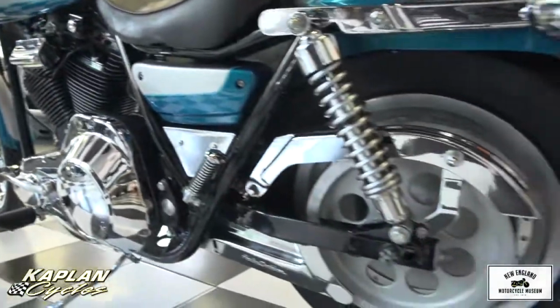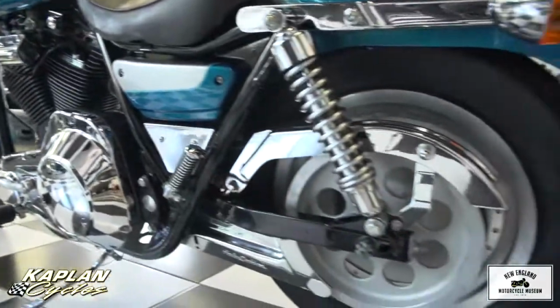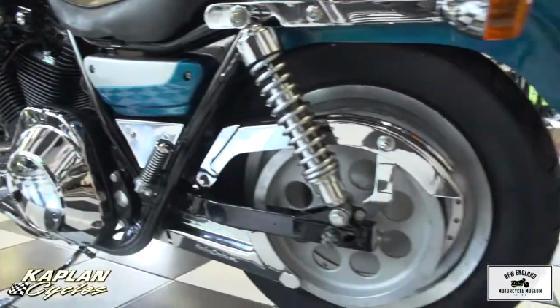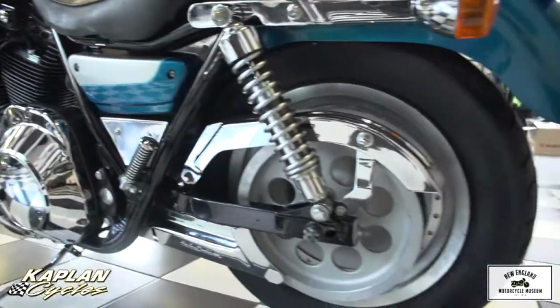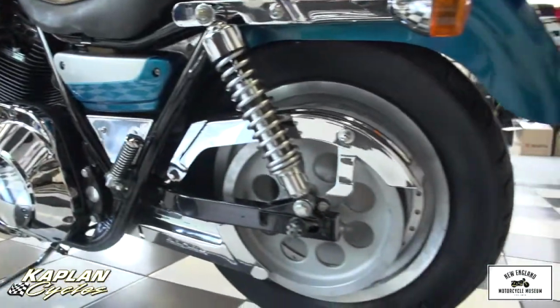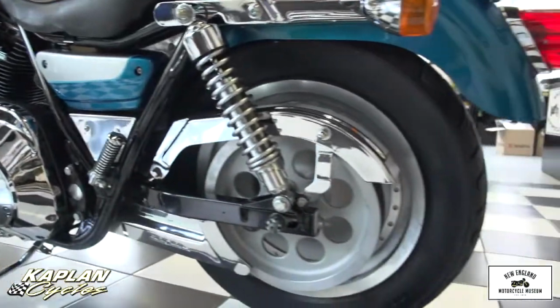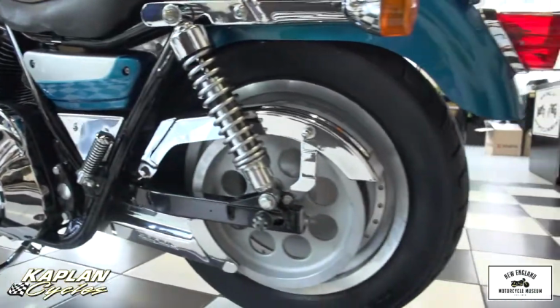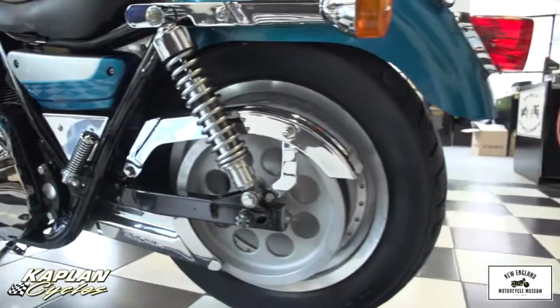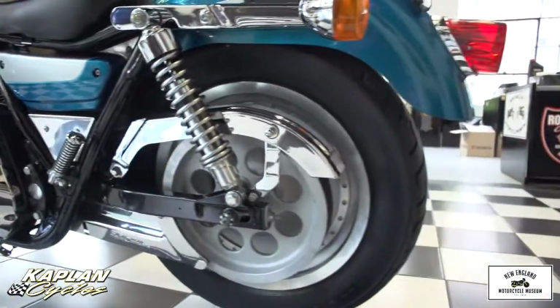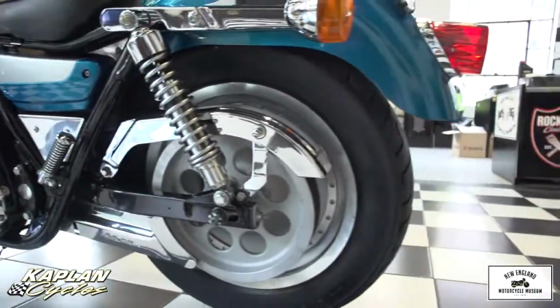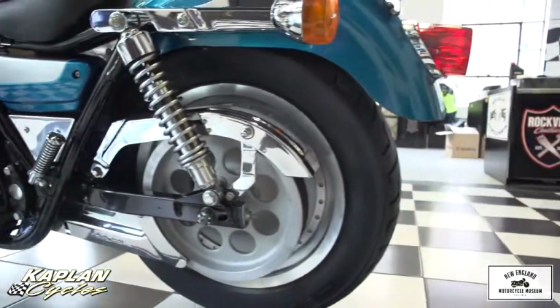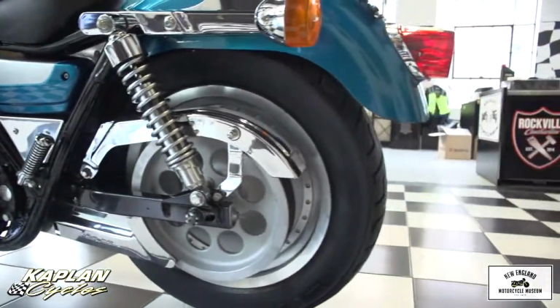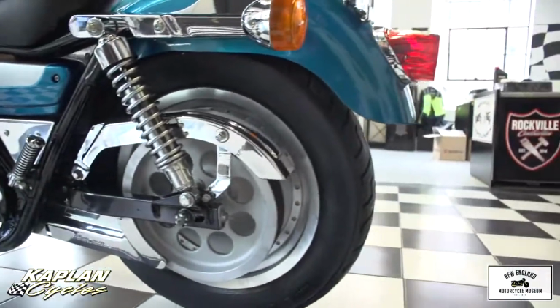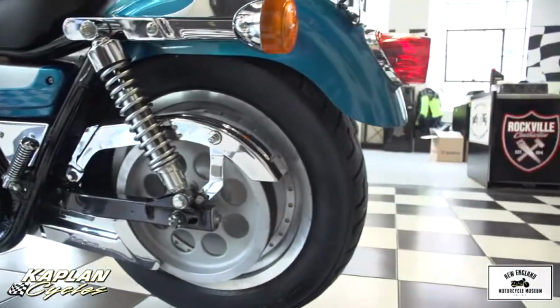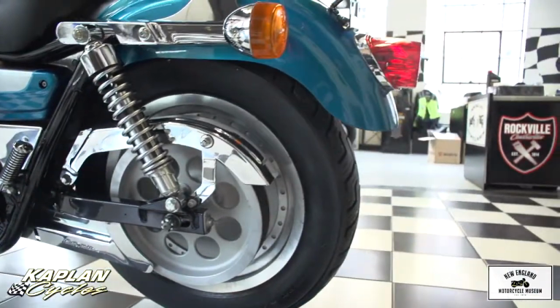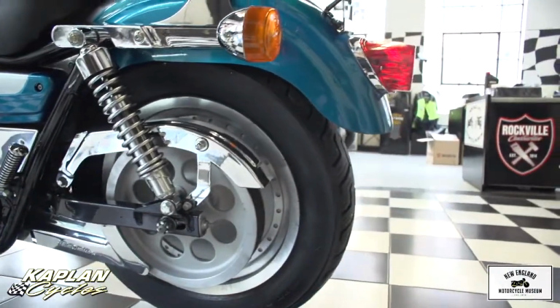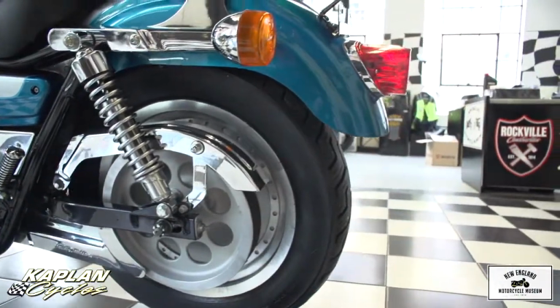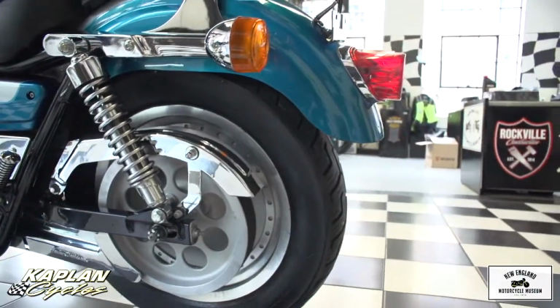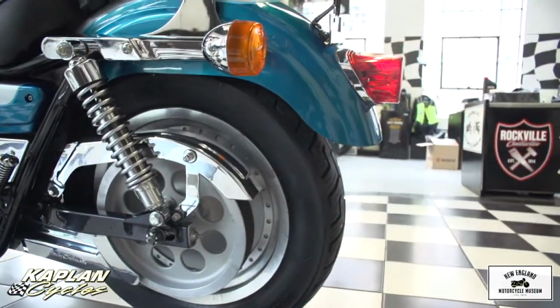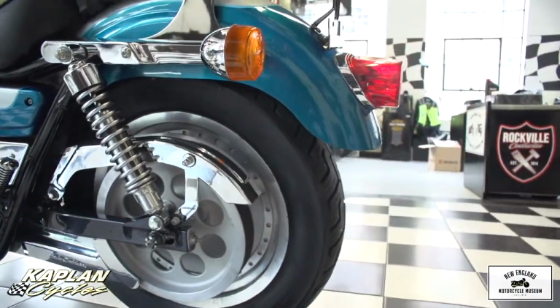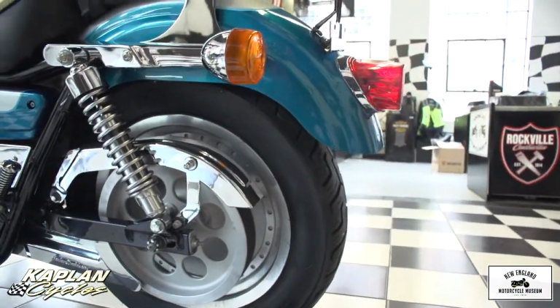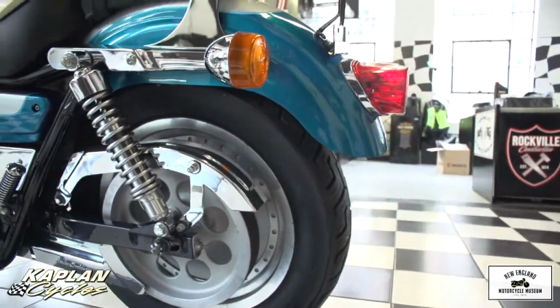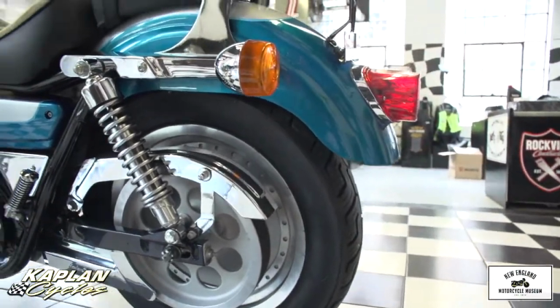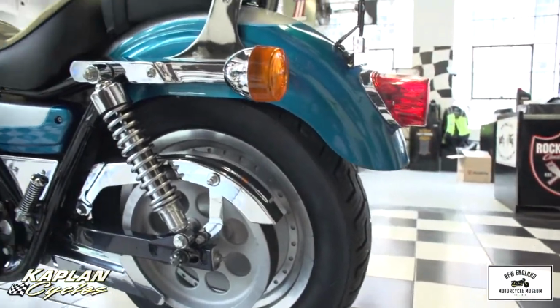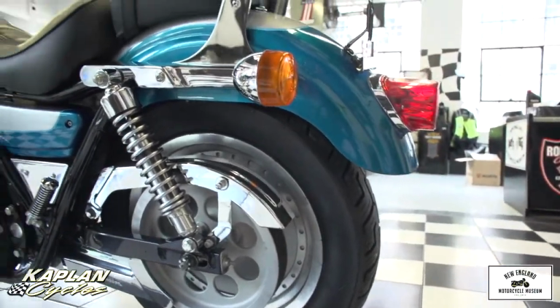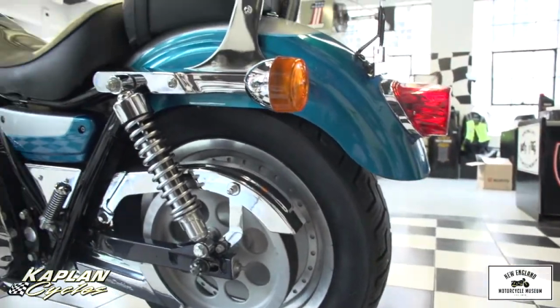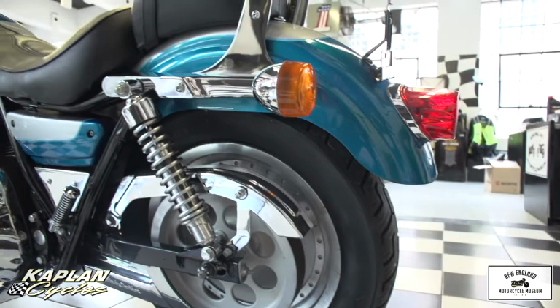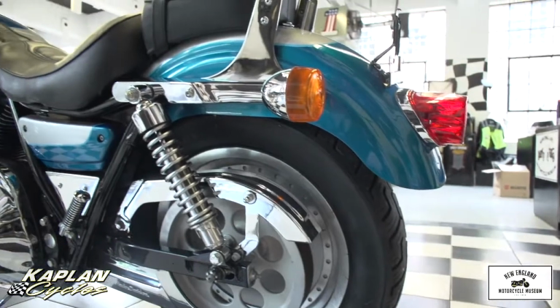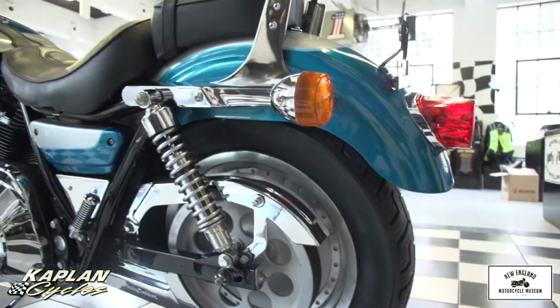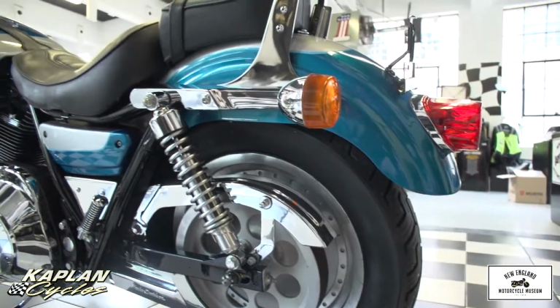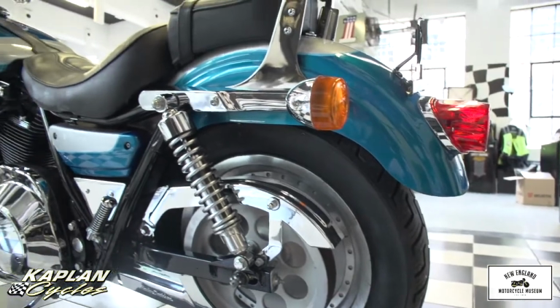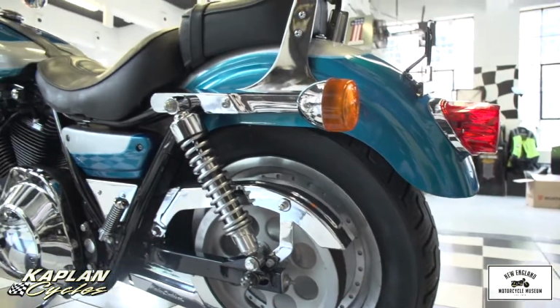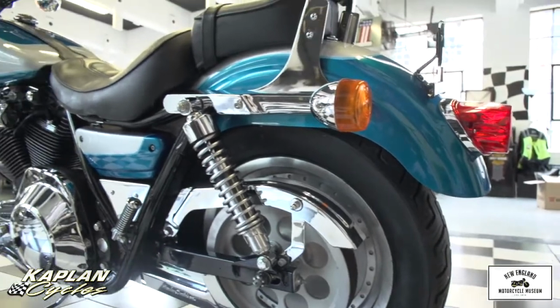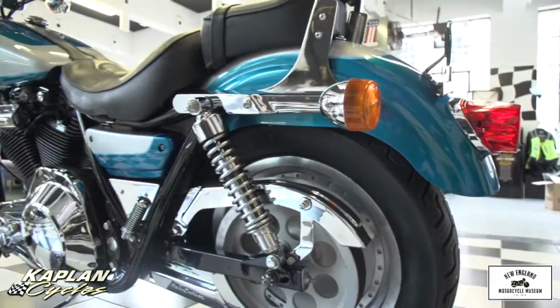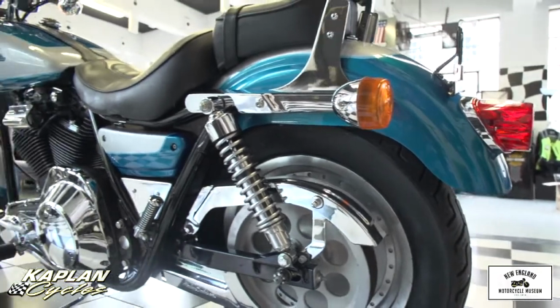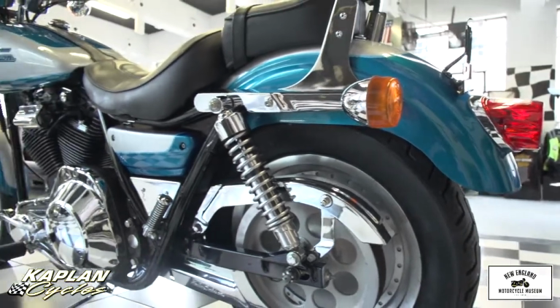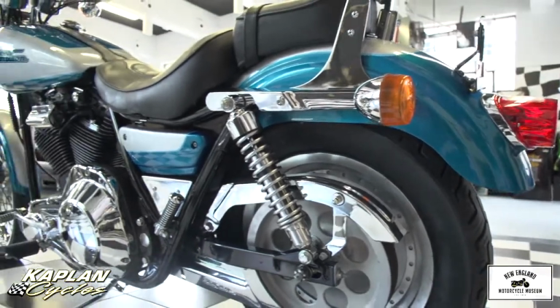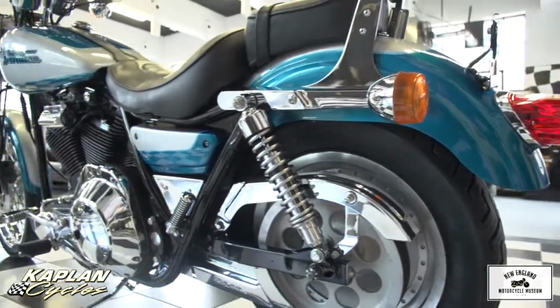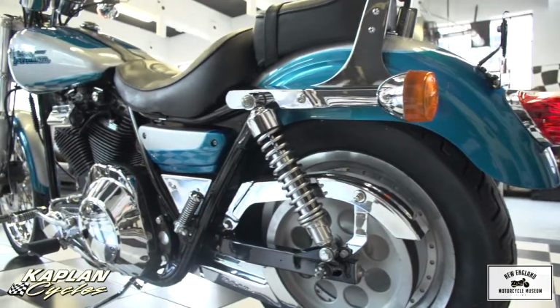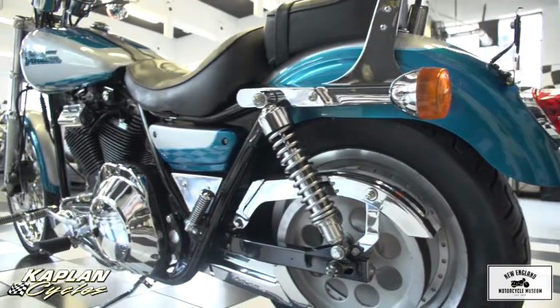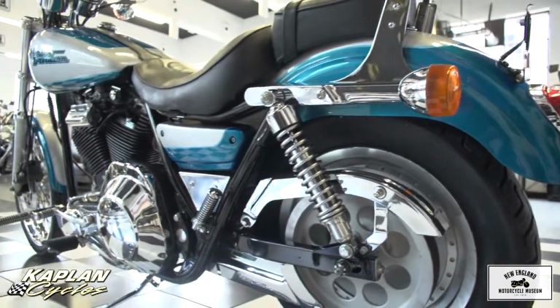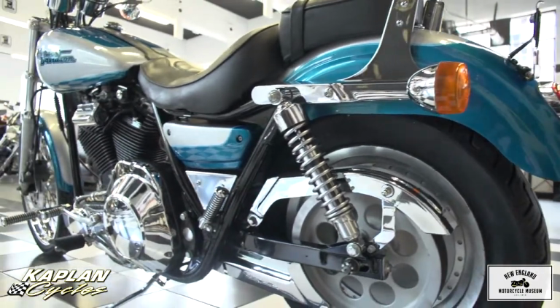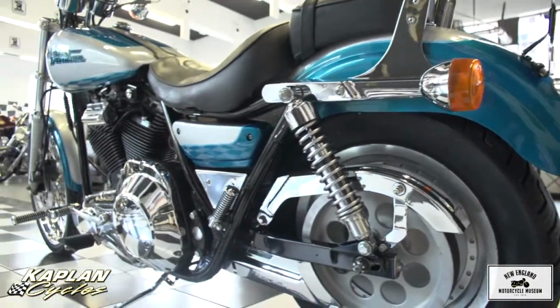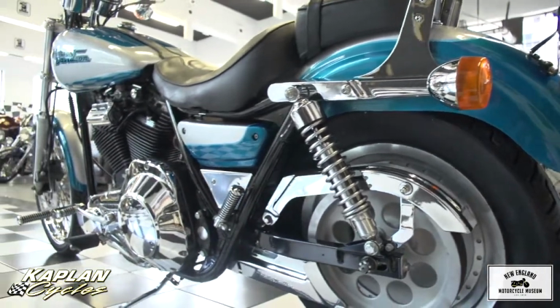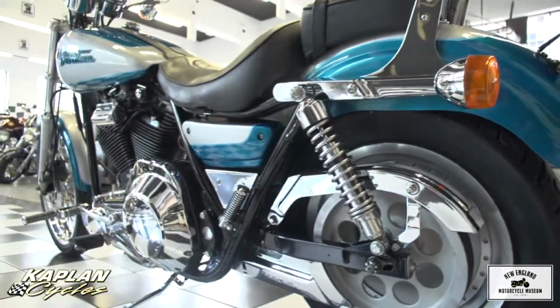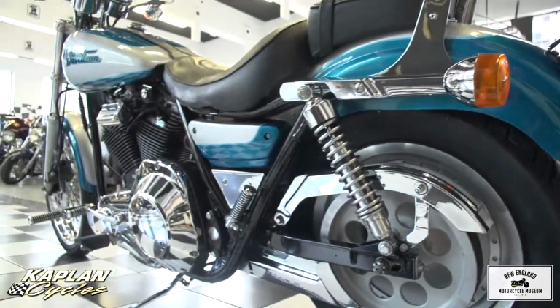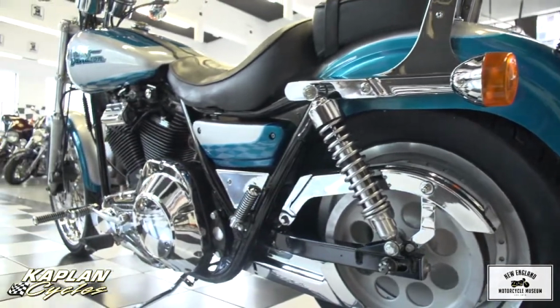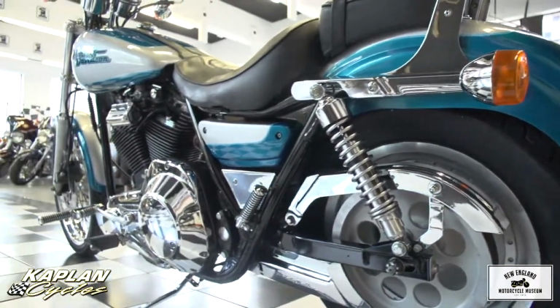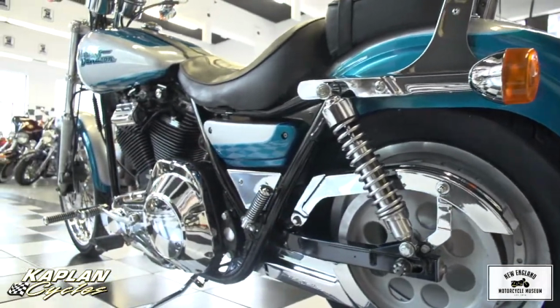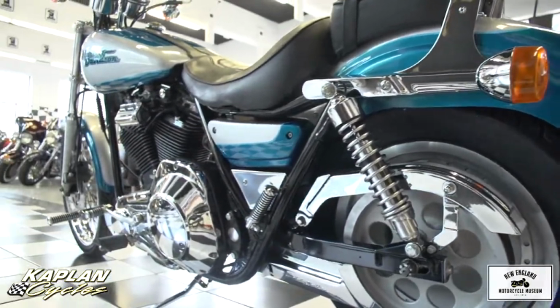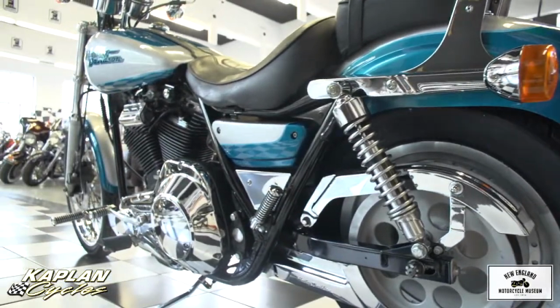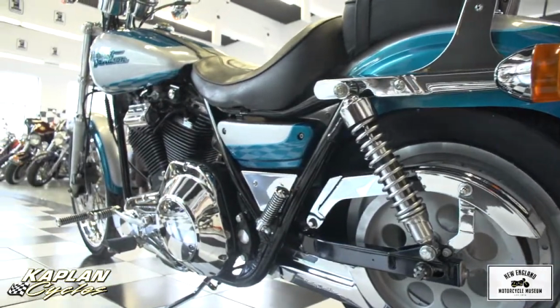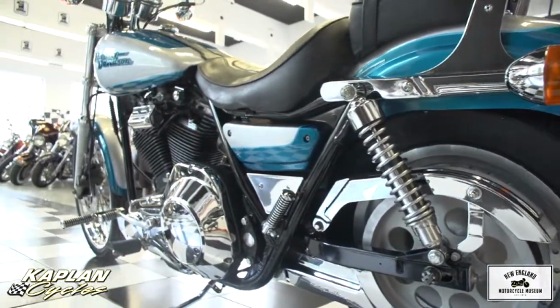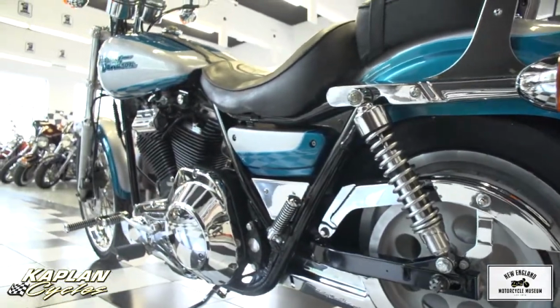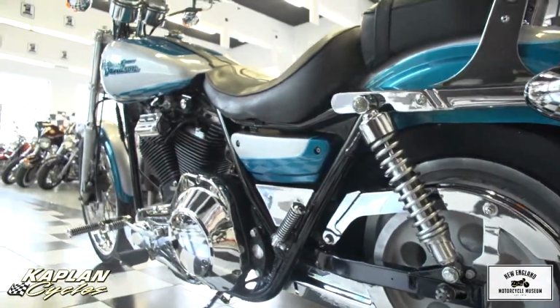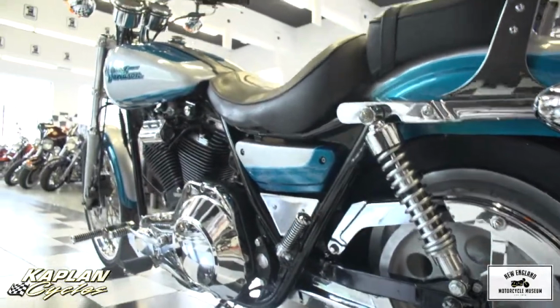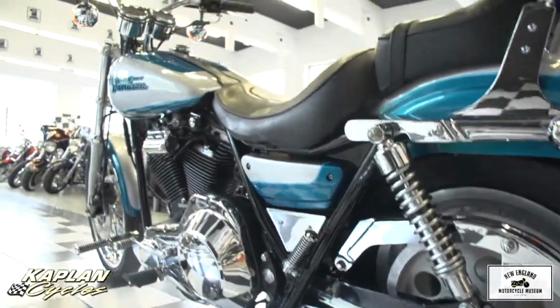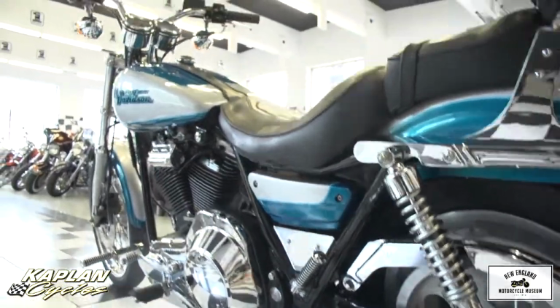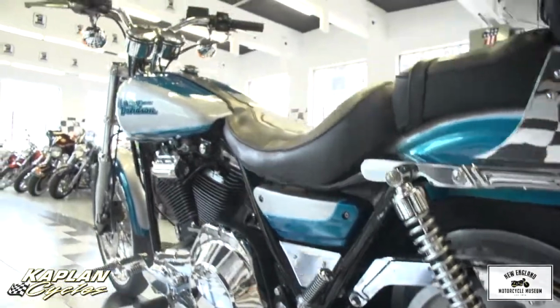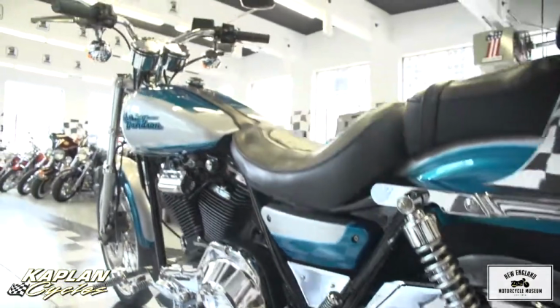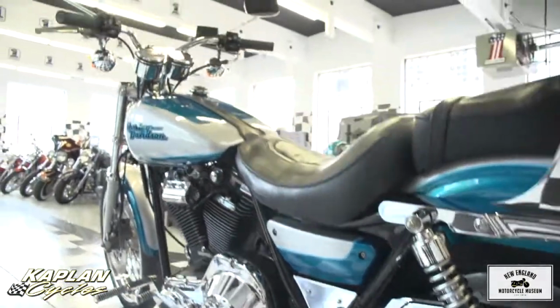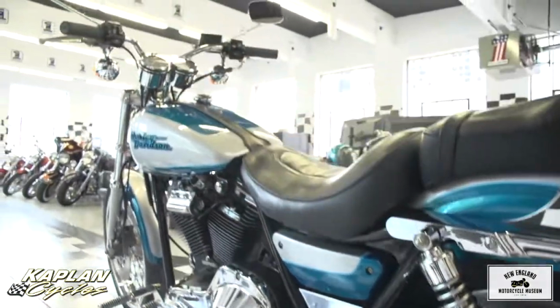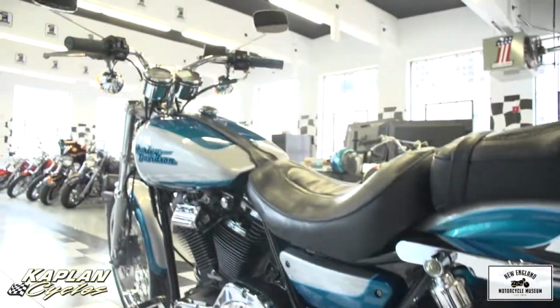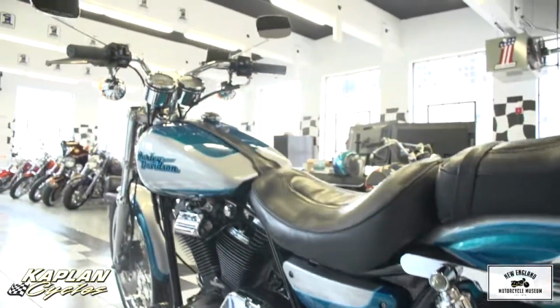It's got a new battery in it and a battery tender, so it fires right up. When you're done riding it, you can plug it in and the battery will stay charged.